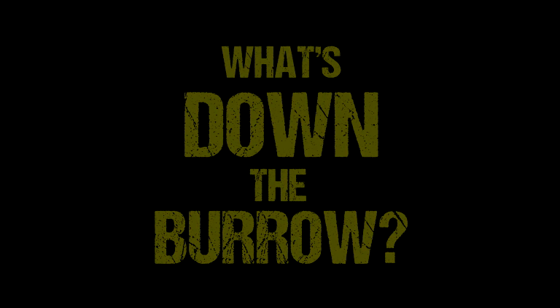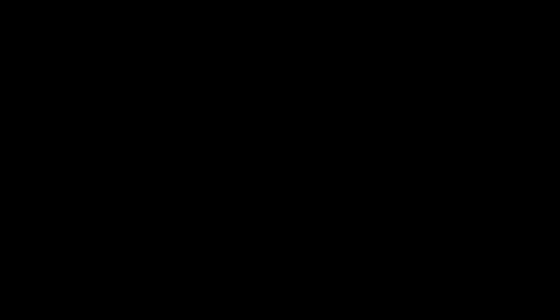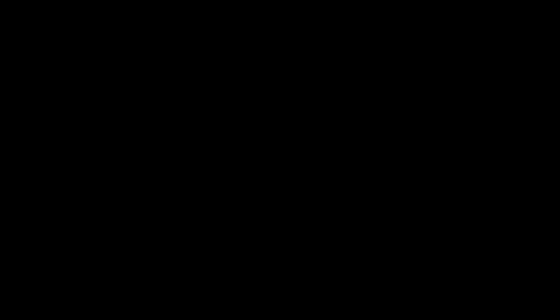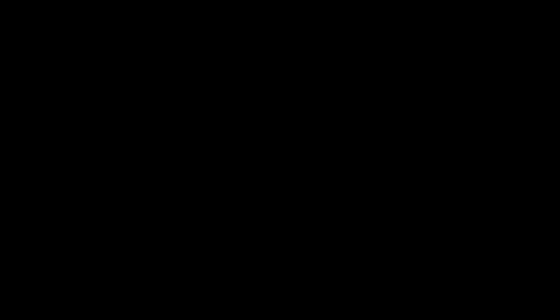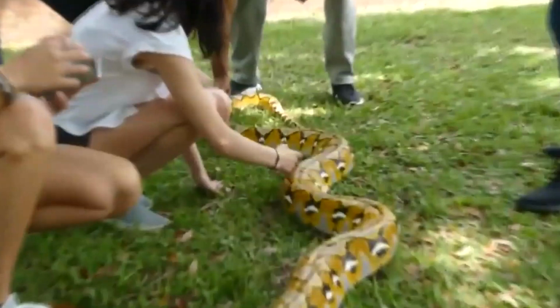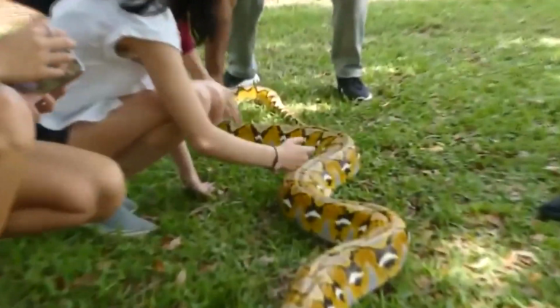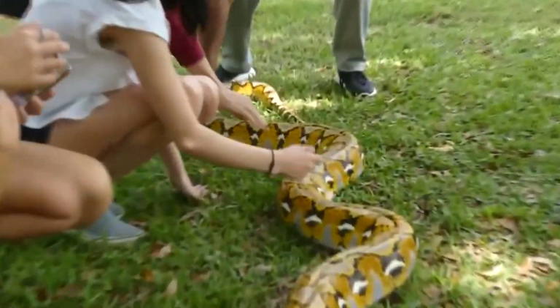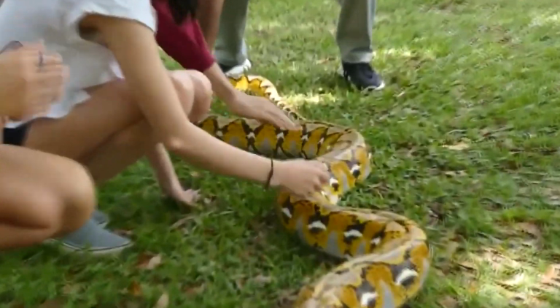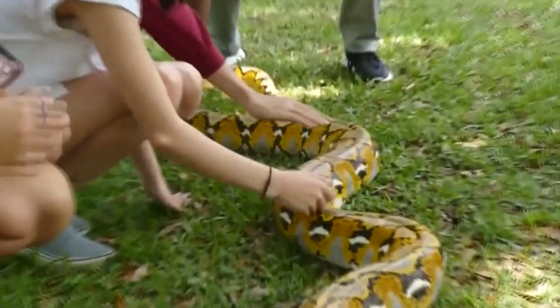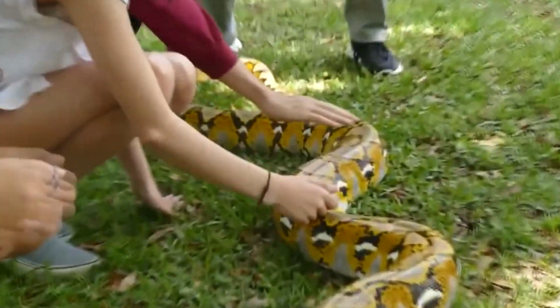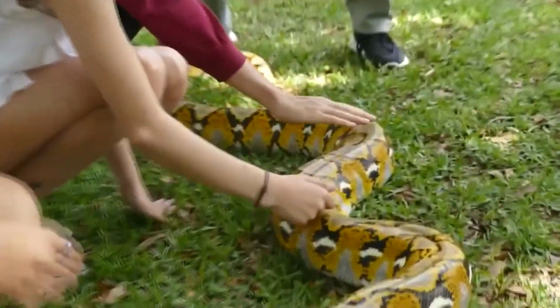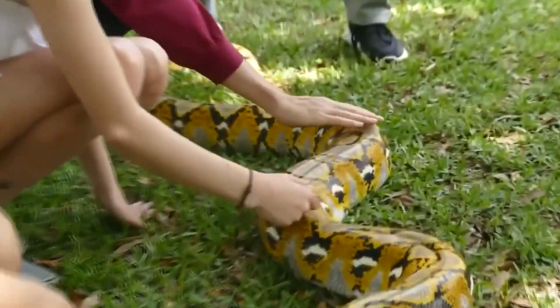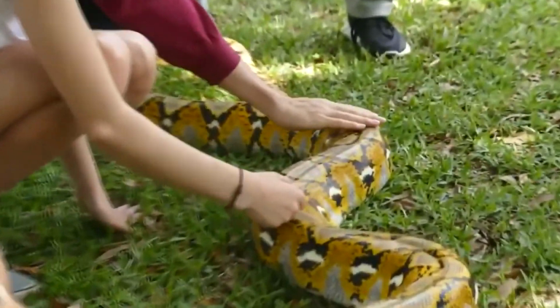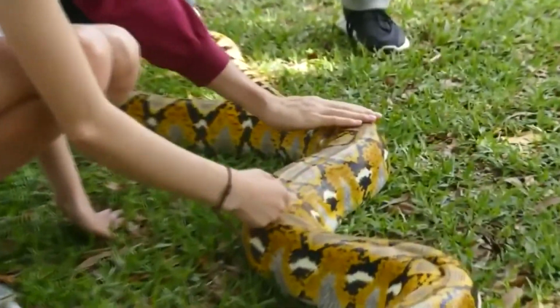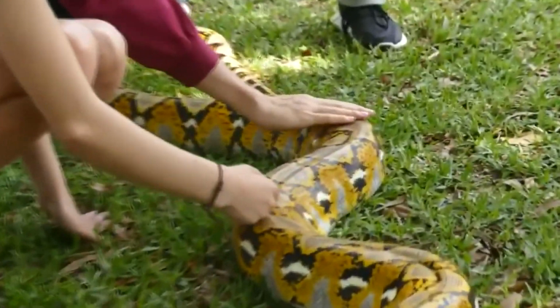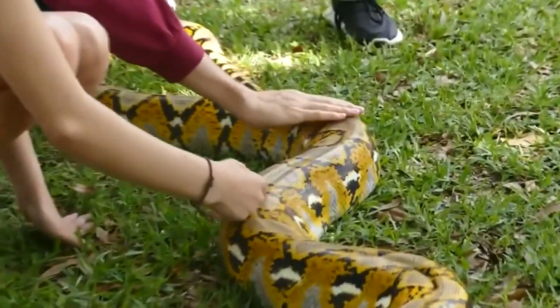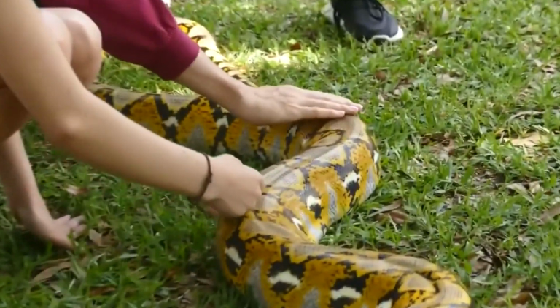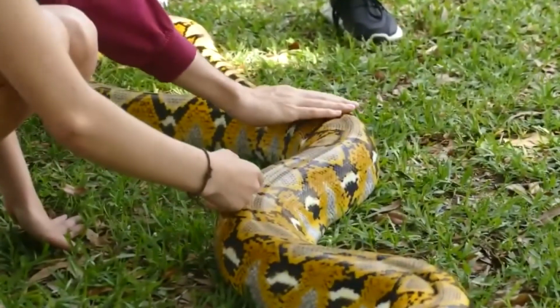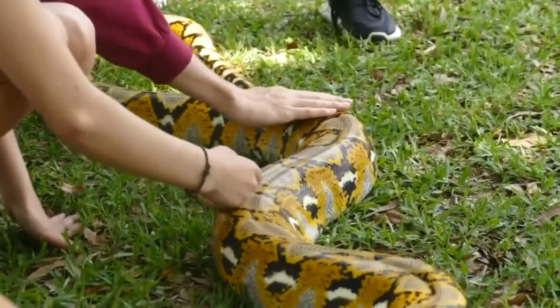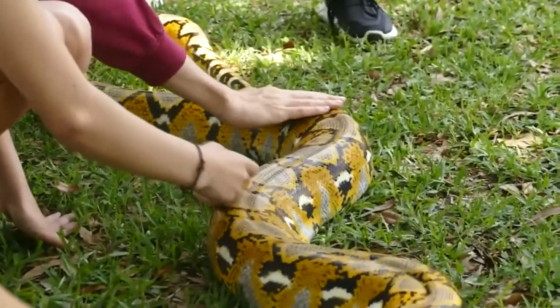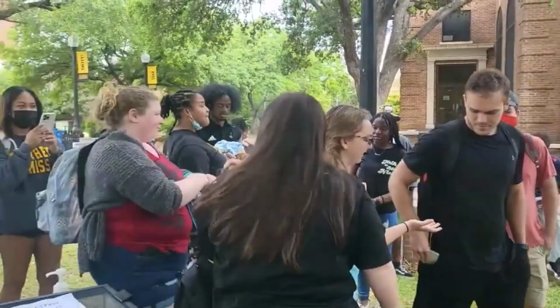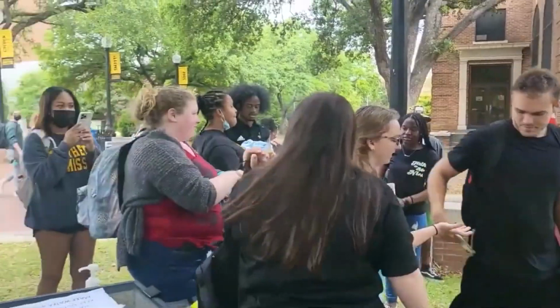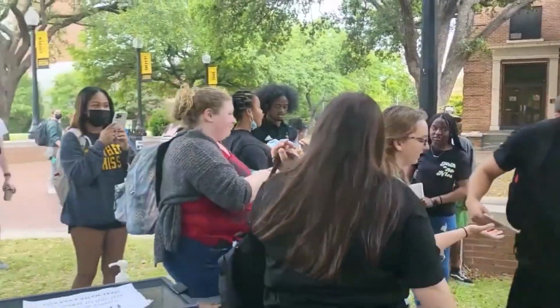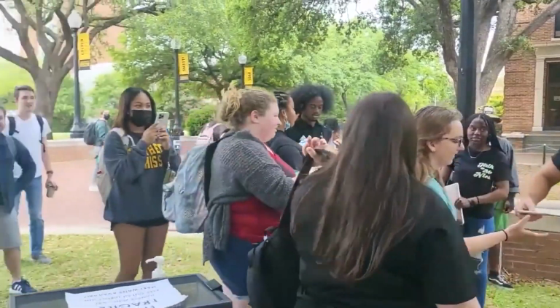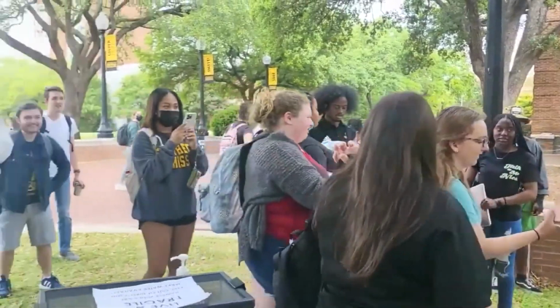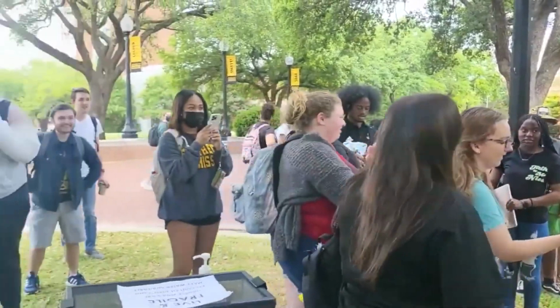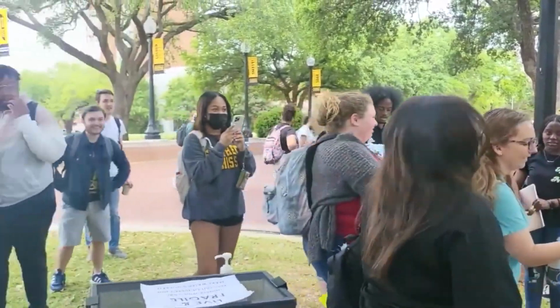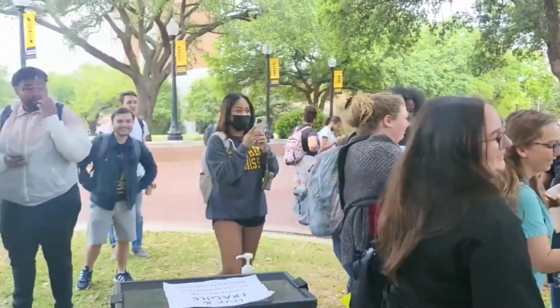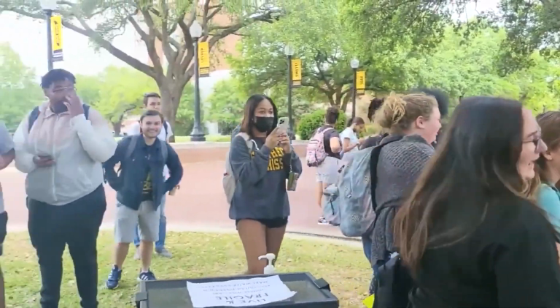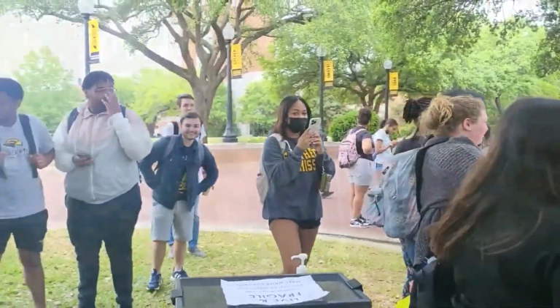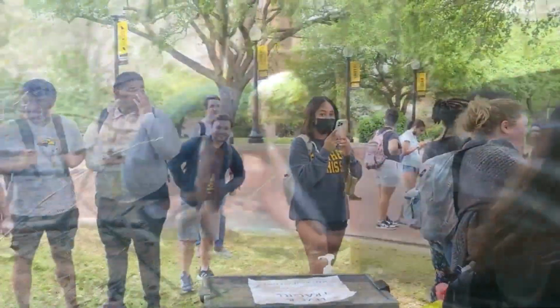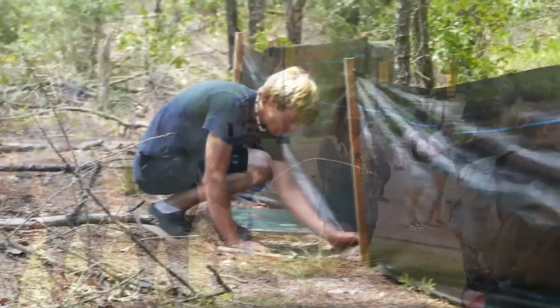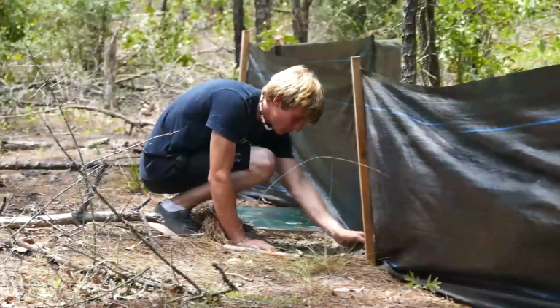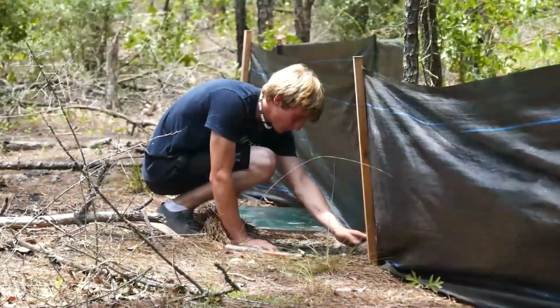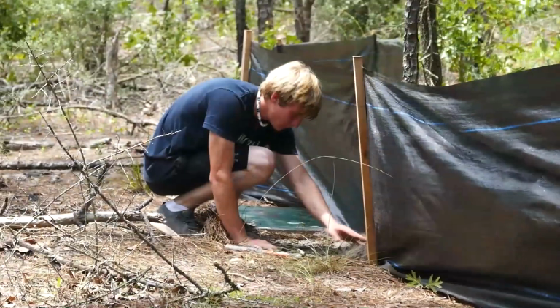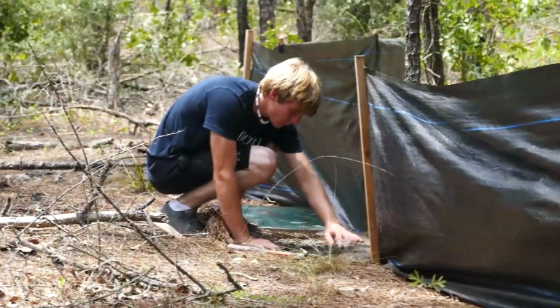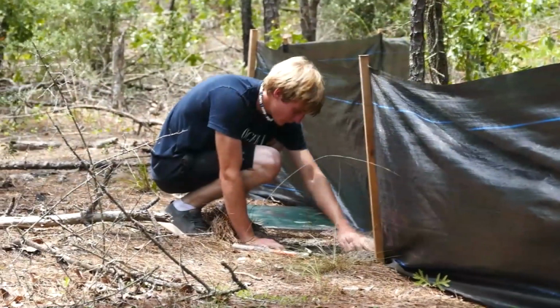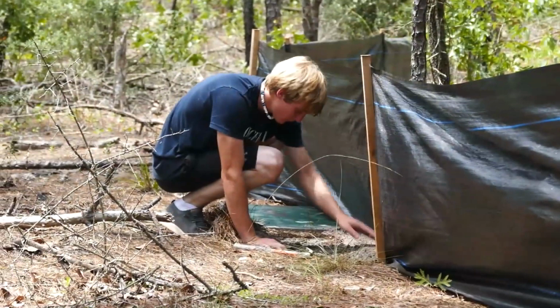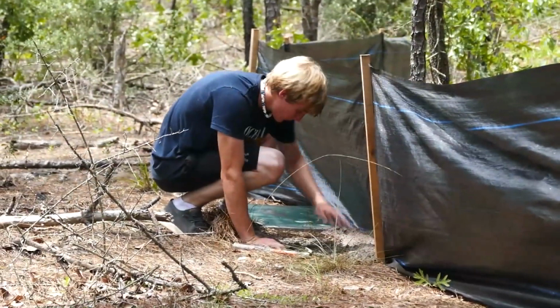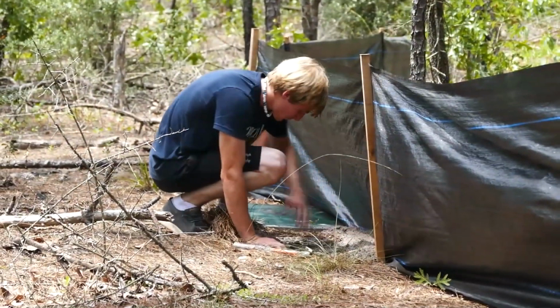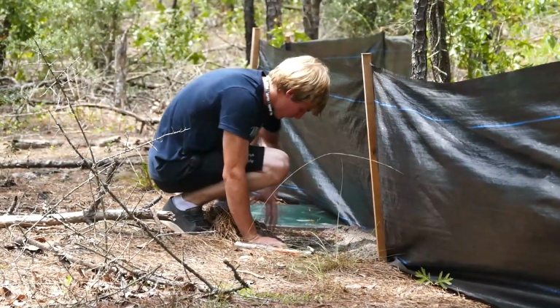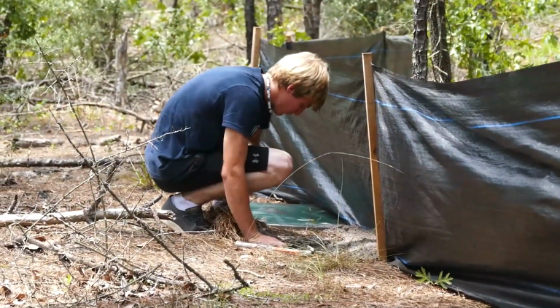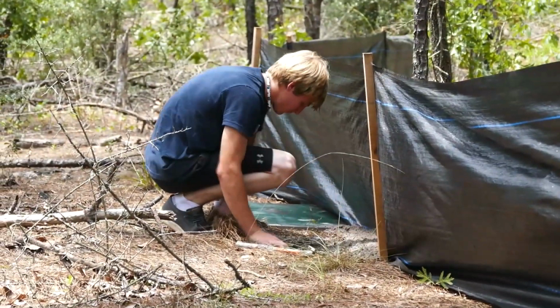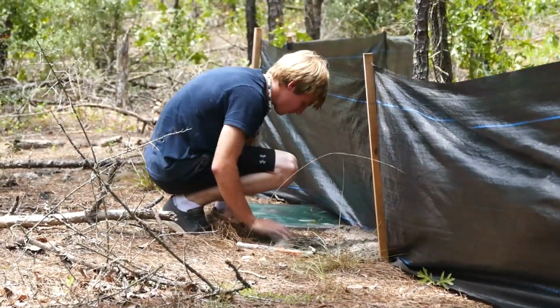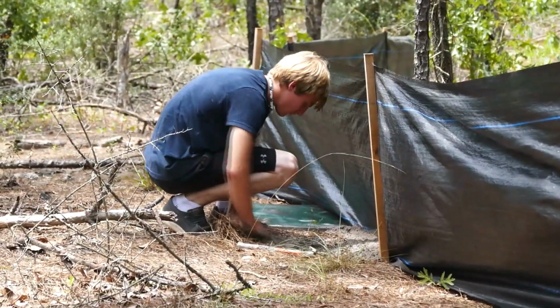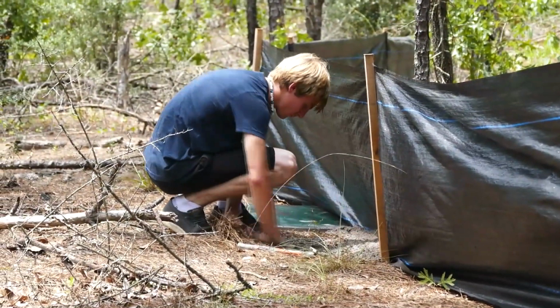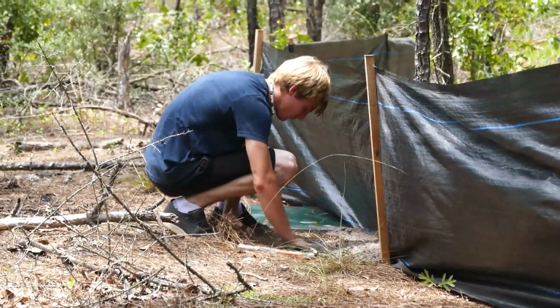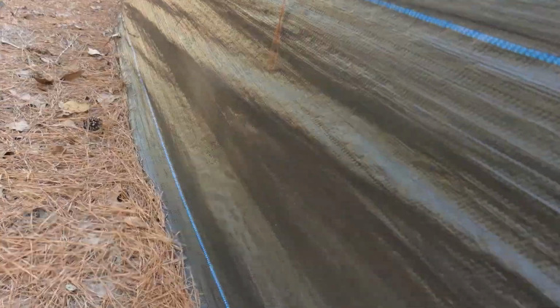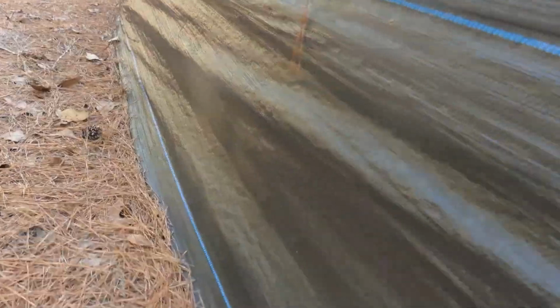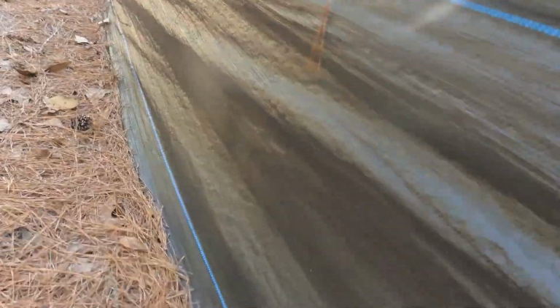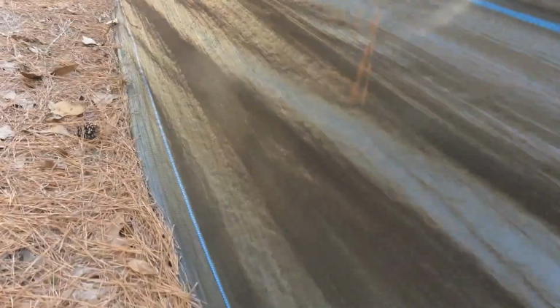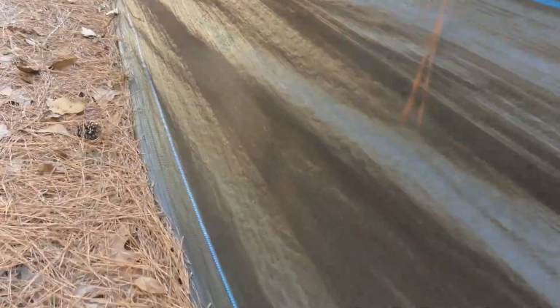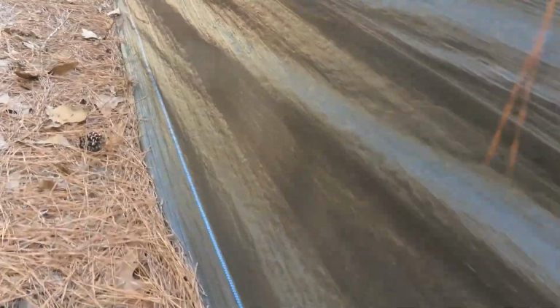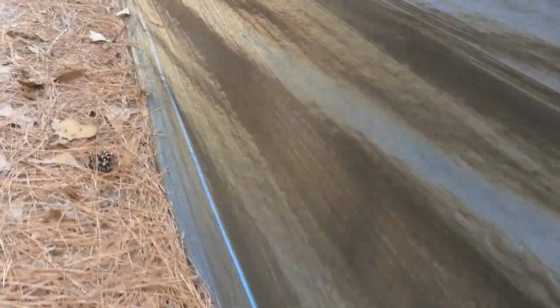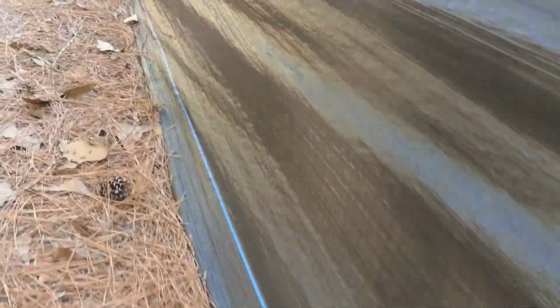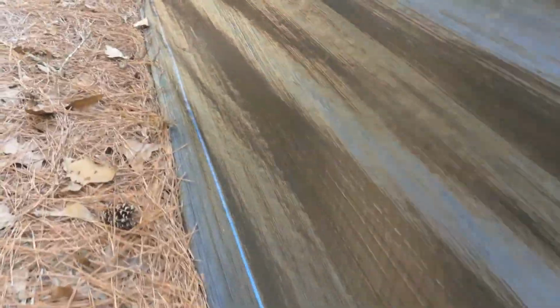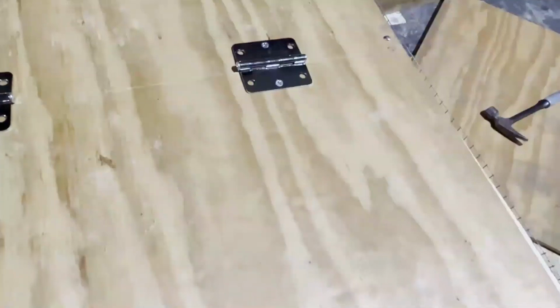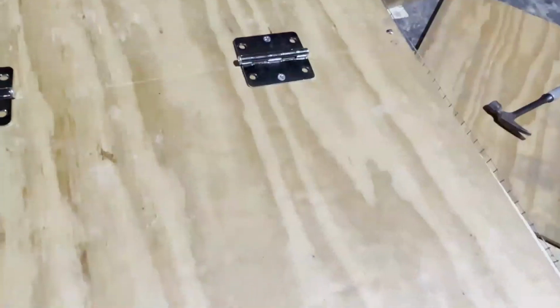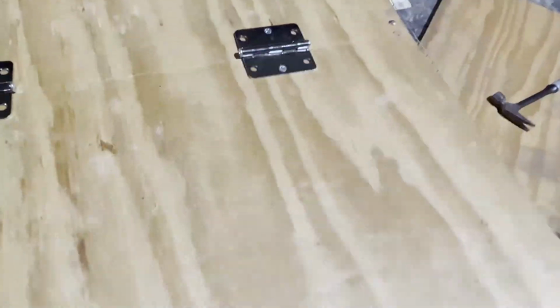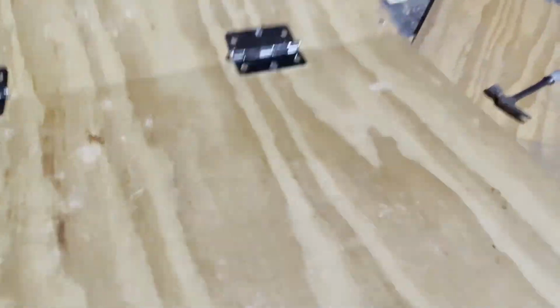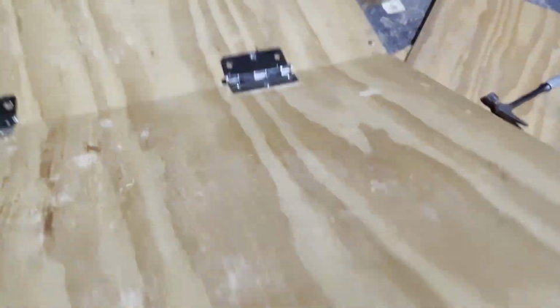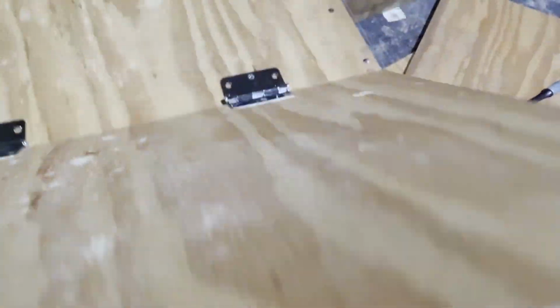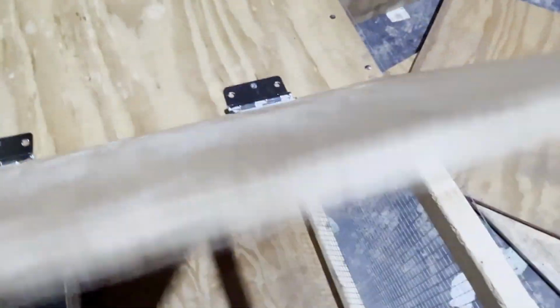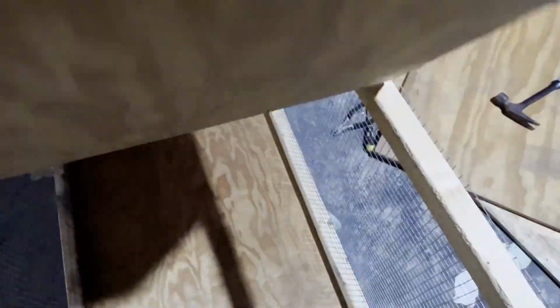Y'all remember that fundraiser that we did at the beginning of the year? Well, this is what that went to — reptile fences and box traps.